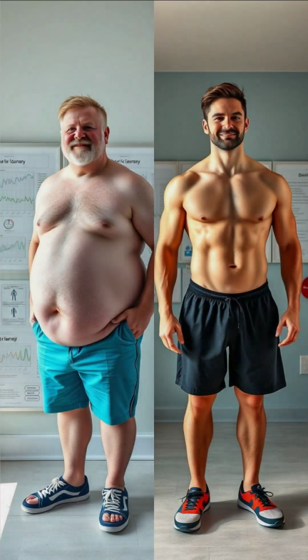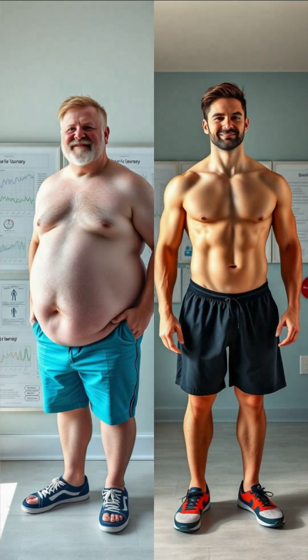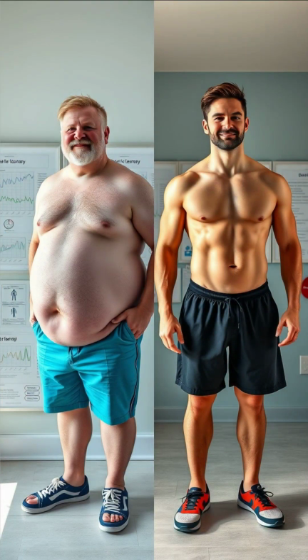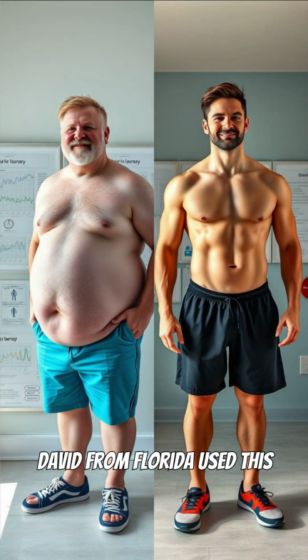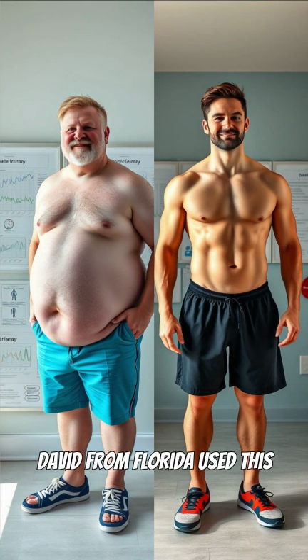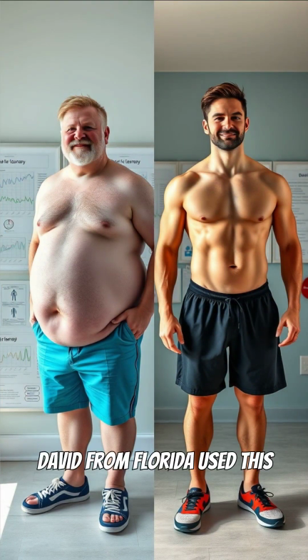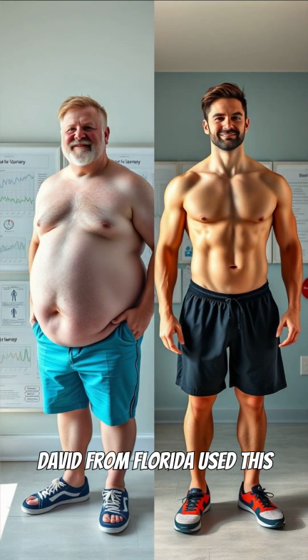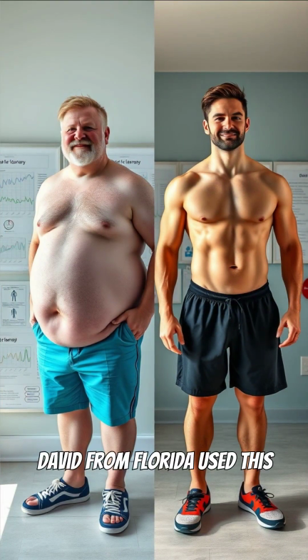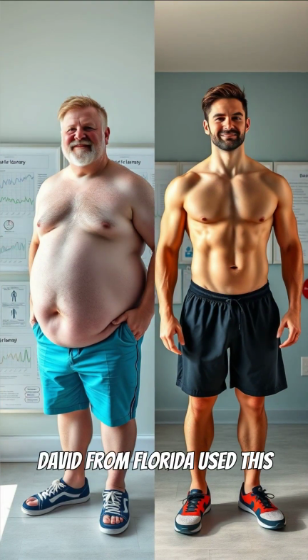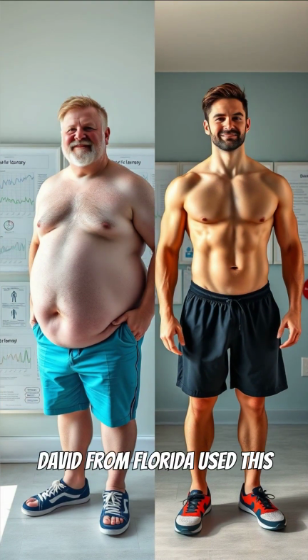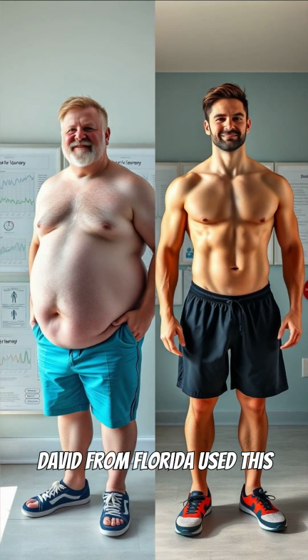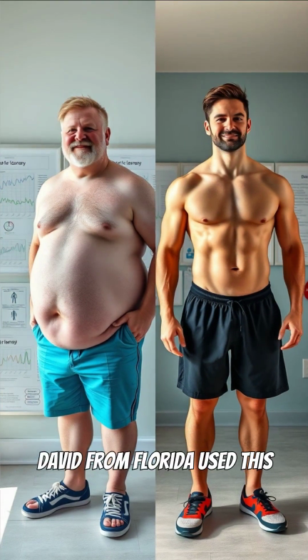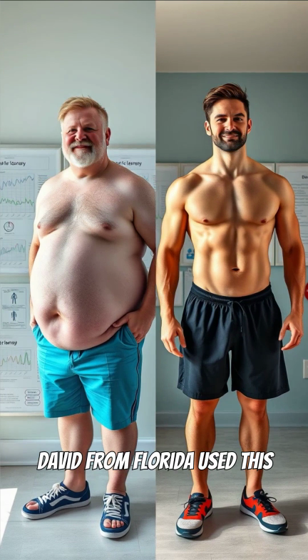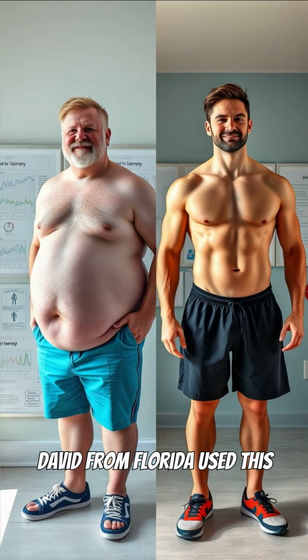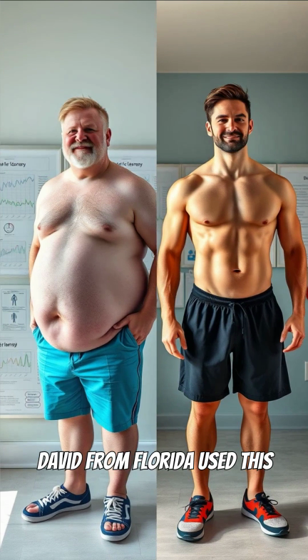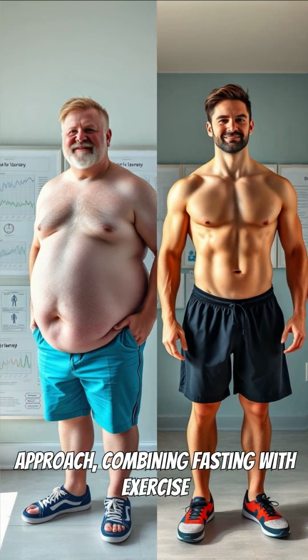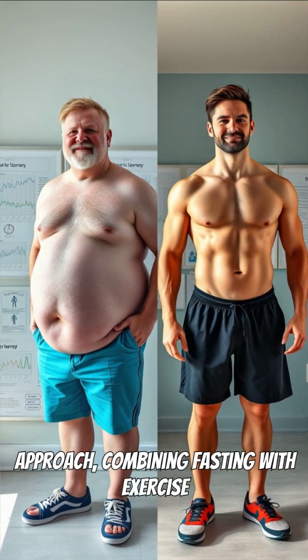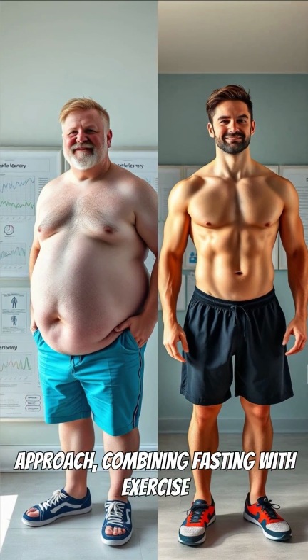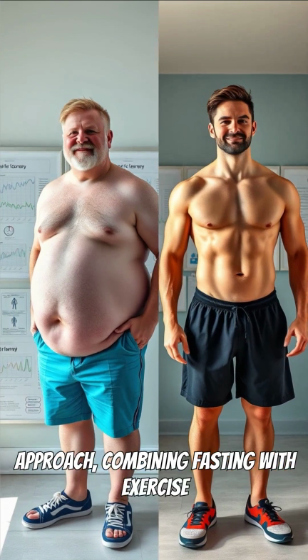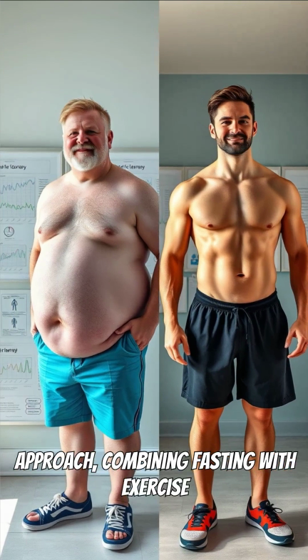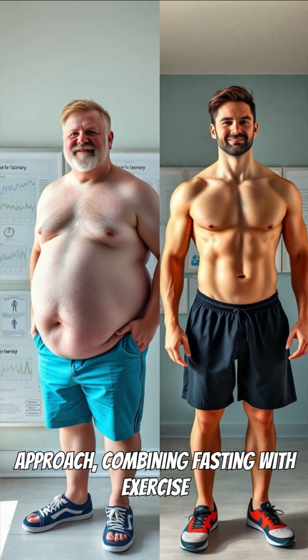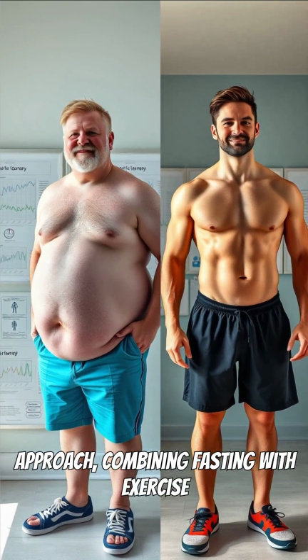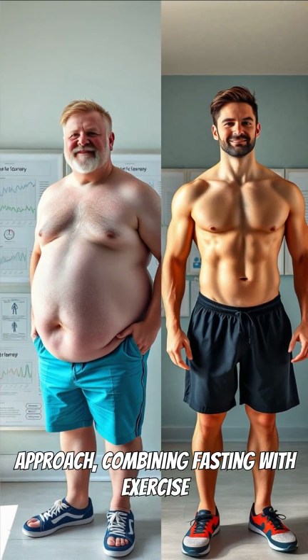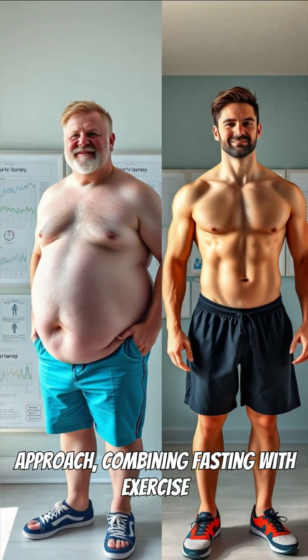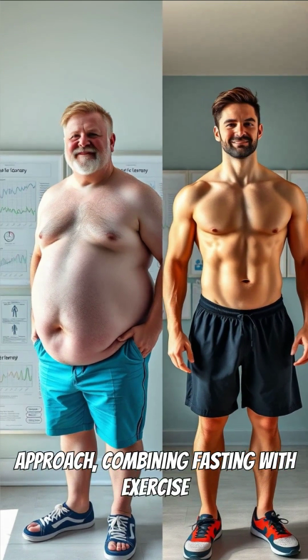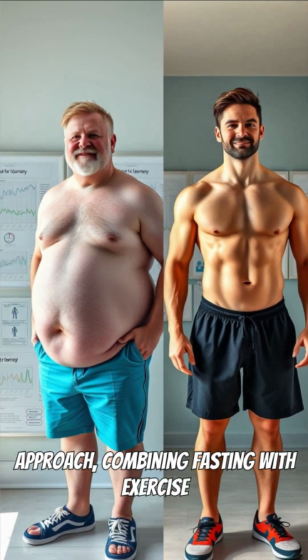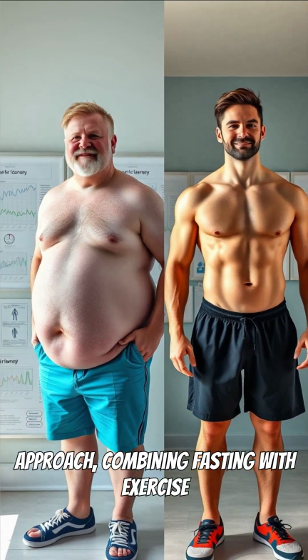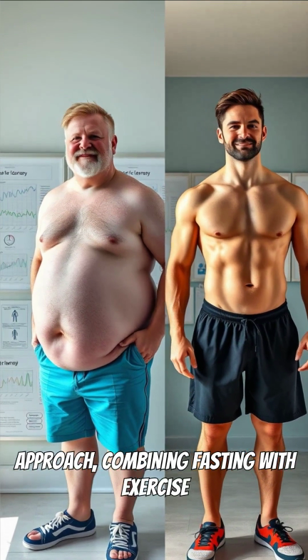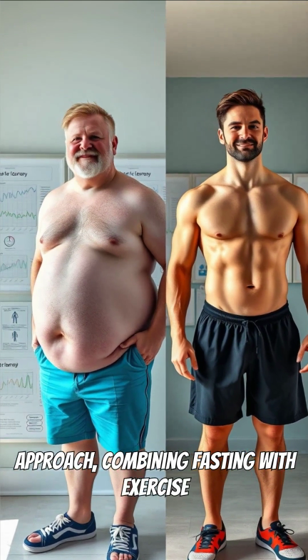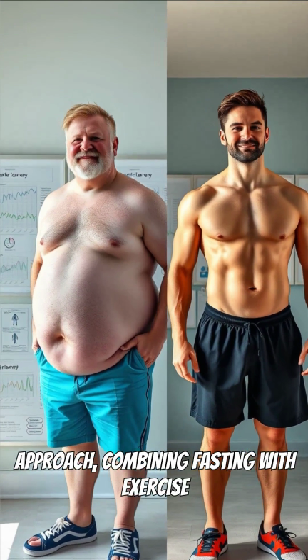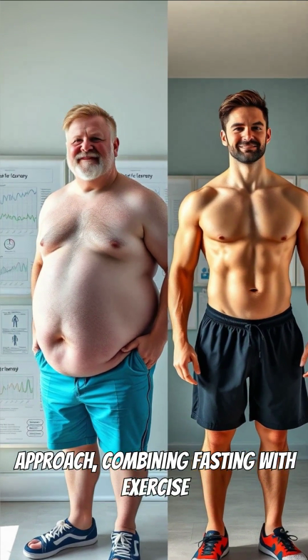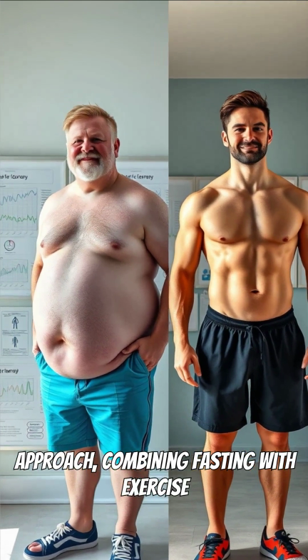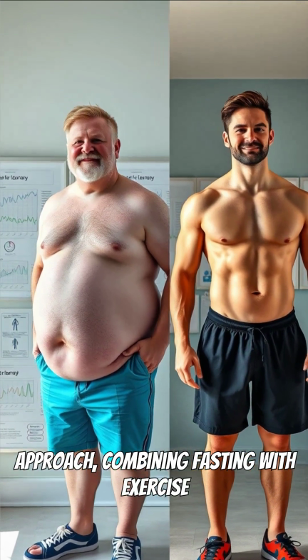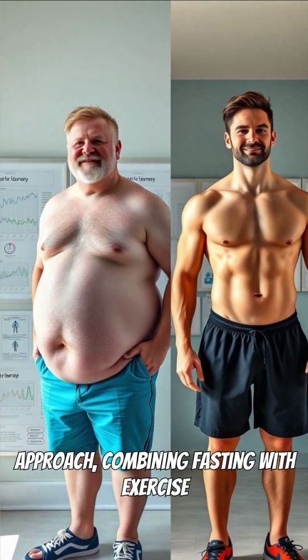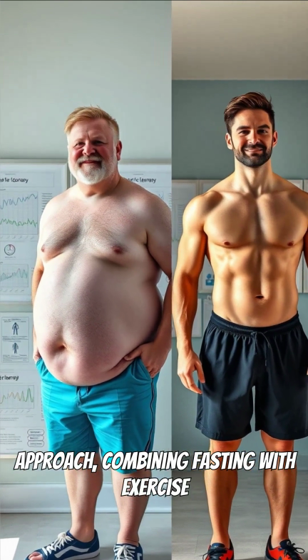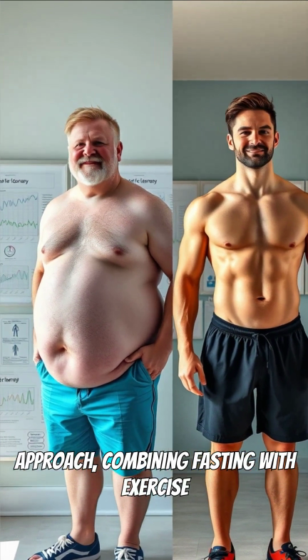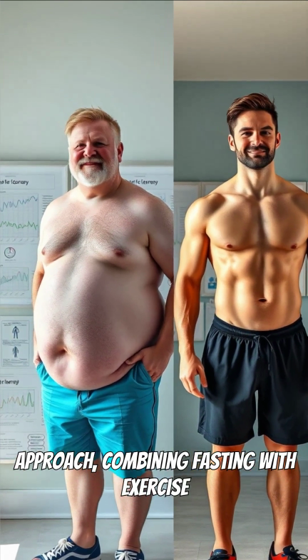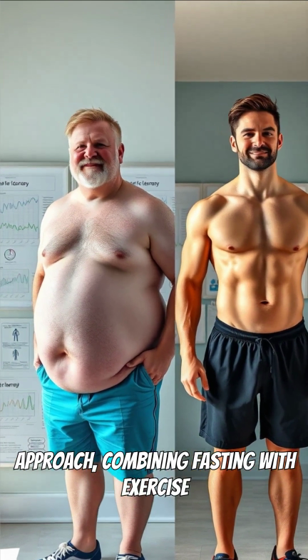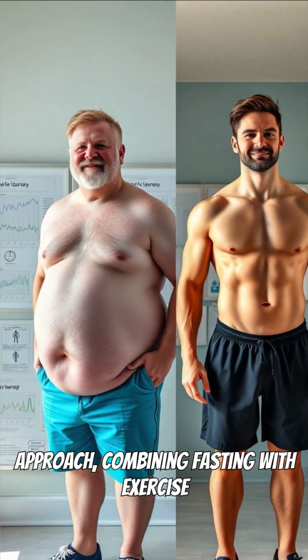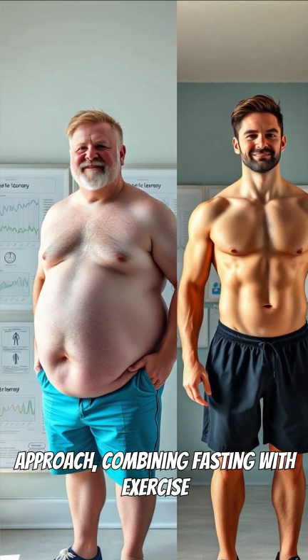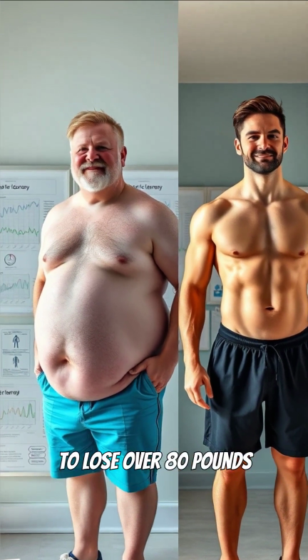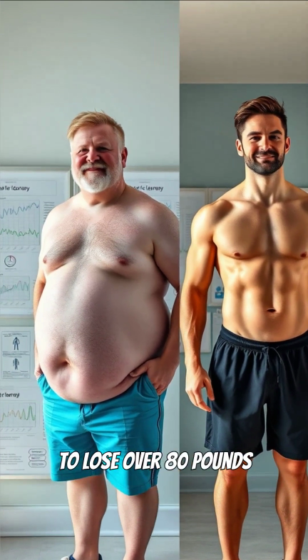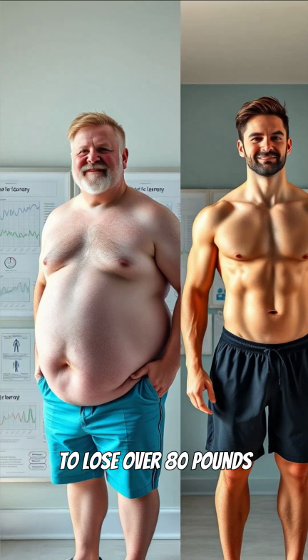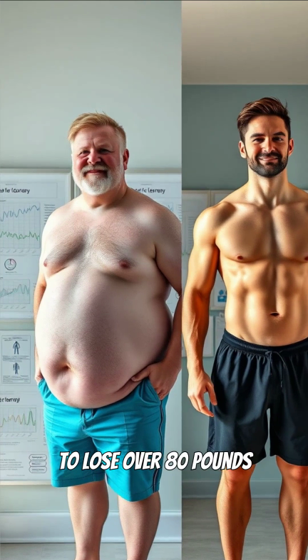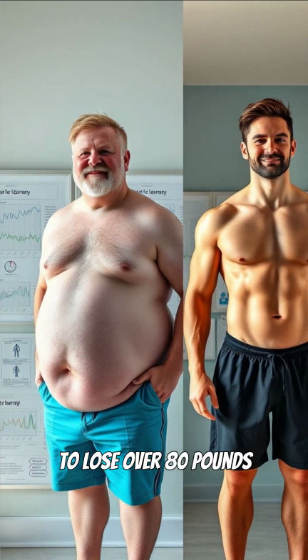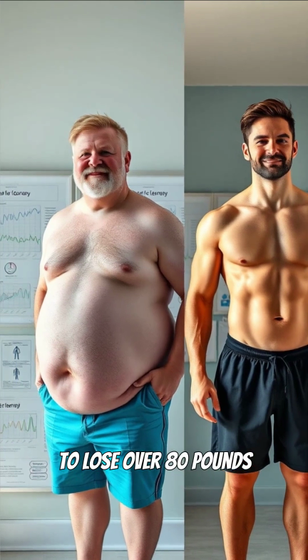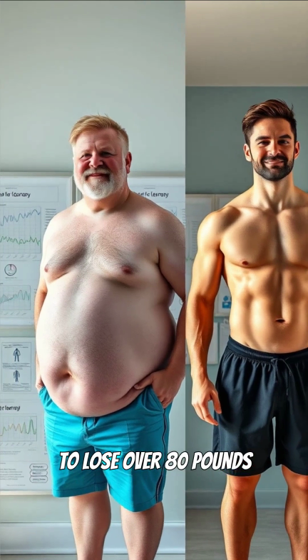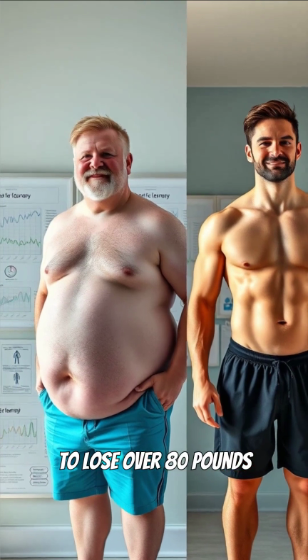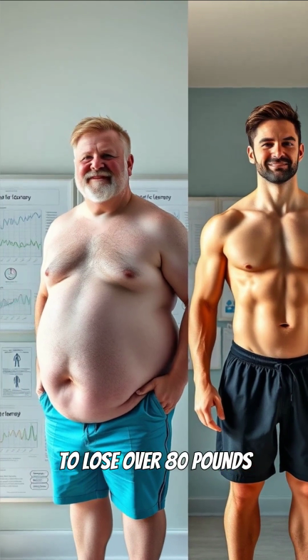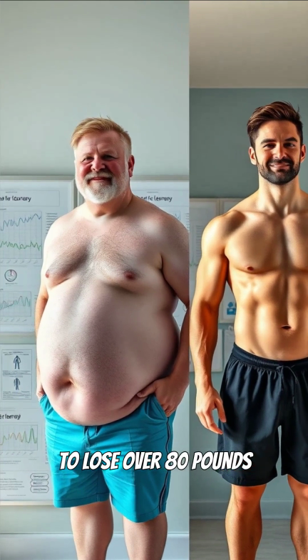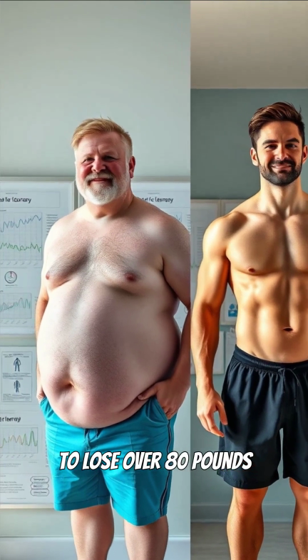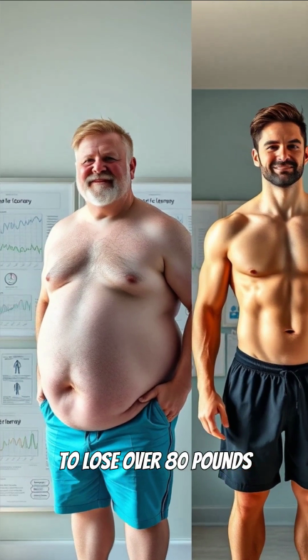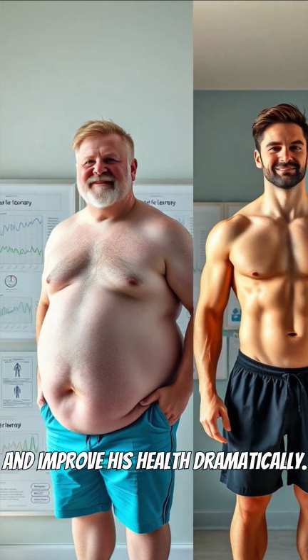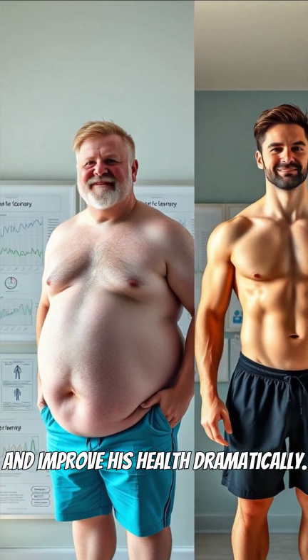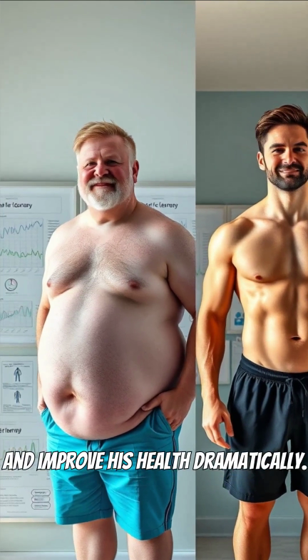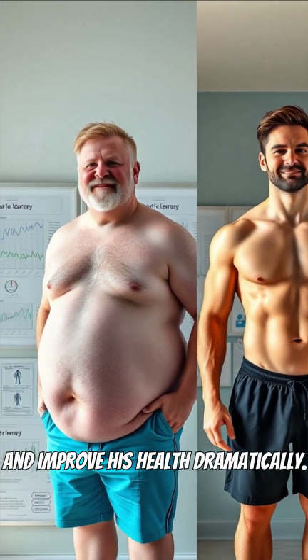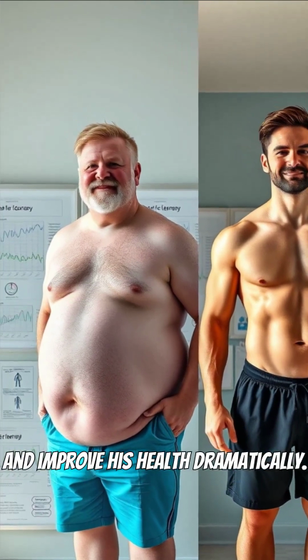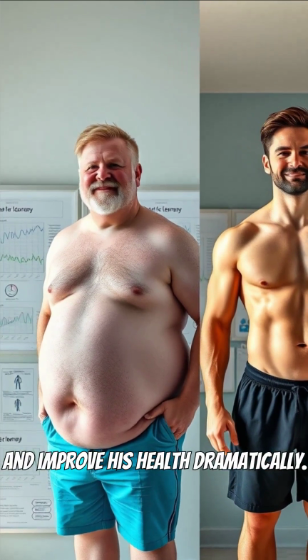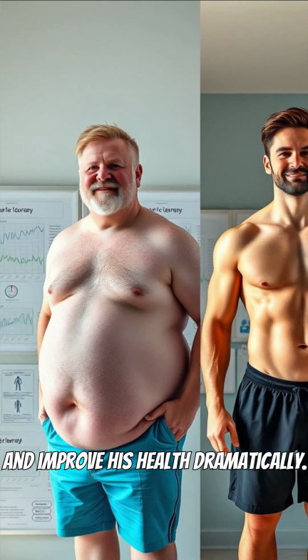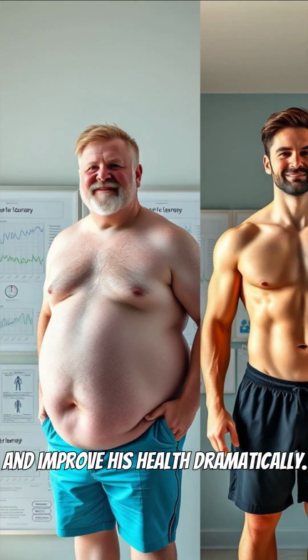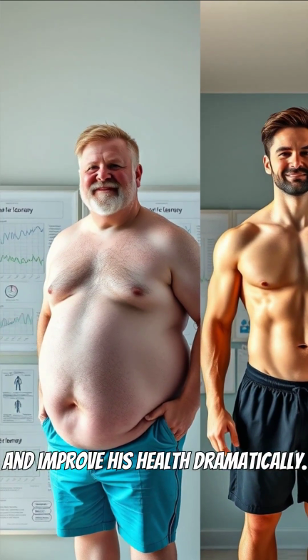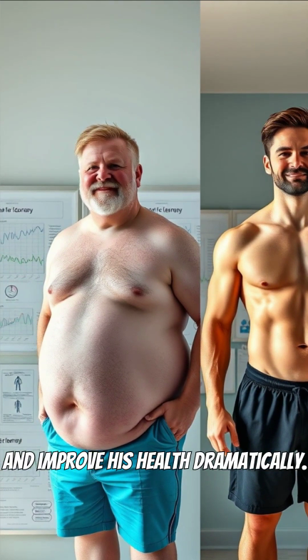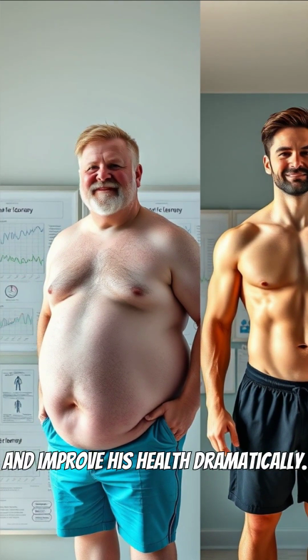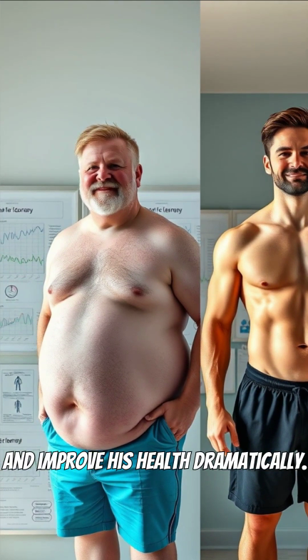David from Florida used this approach, combining fasting with exercise to lose over 80 pounds and improve his health dramatically.